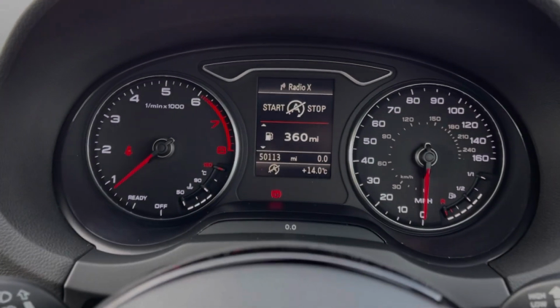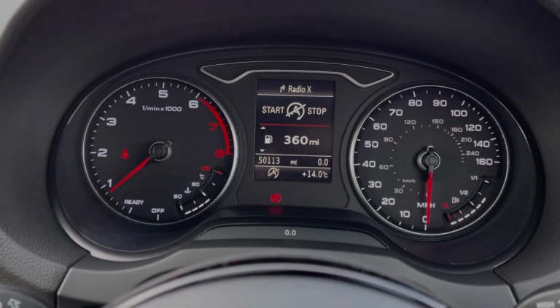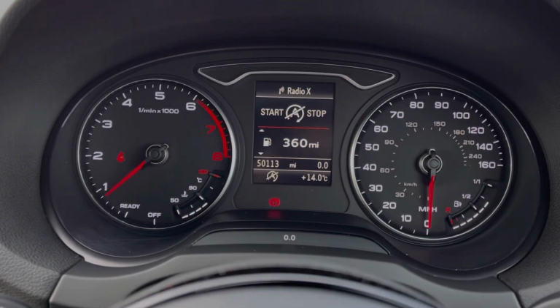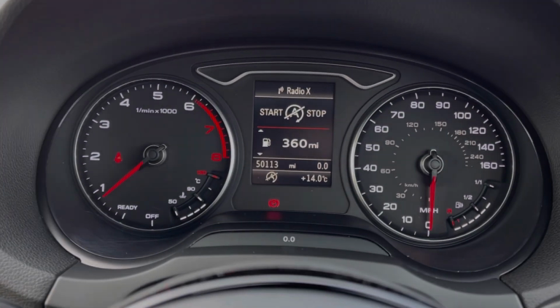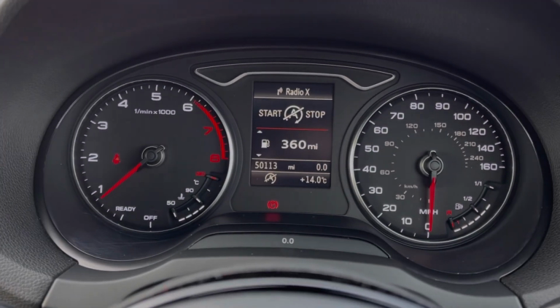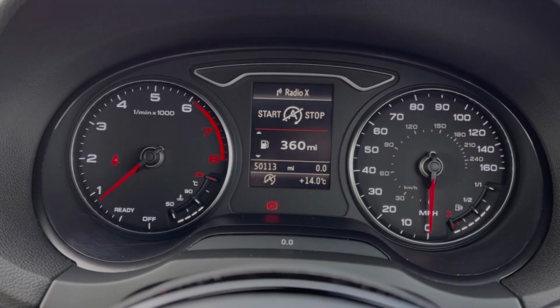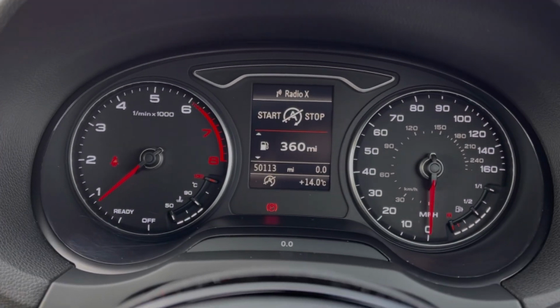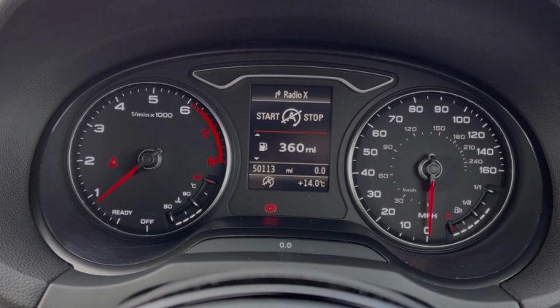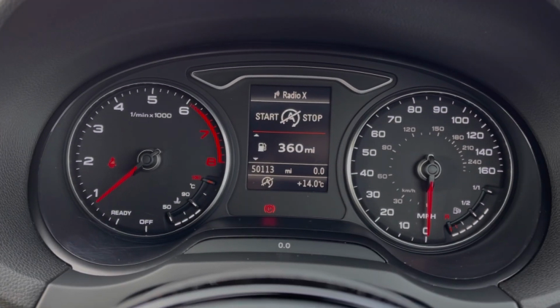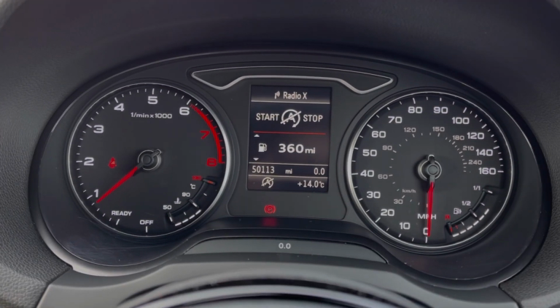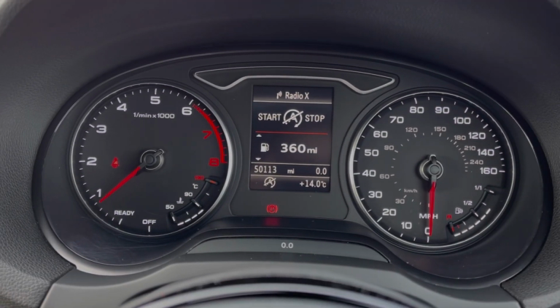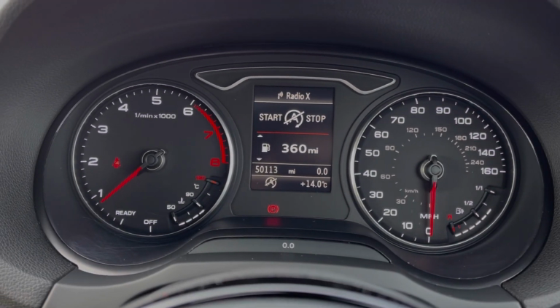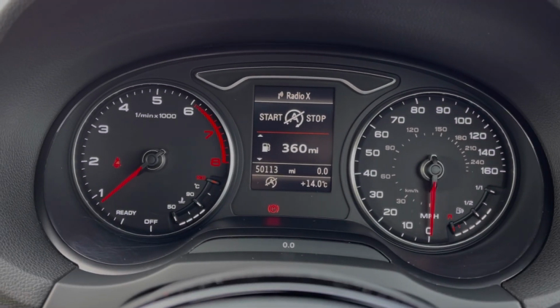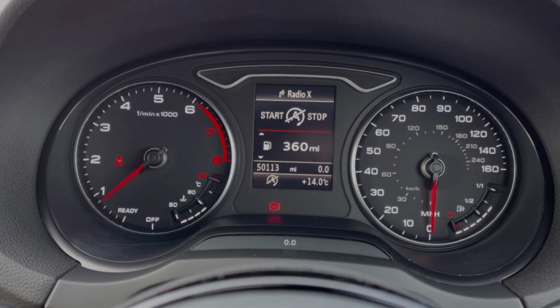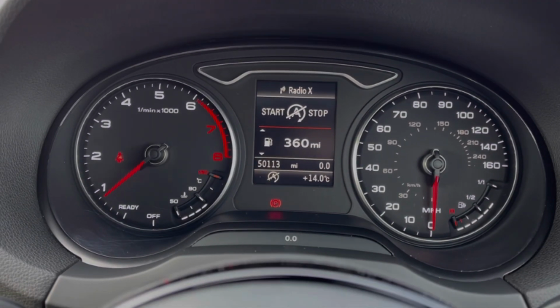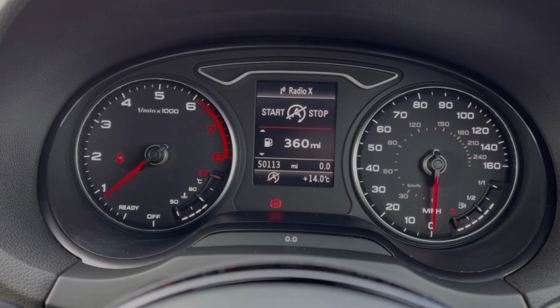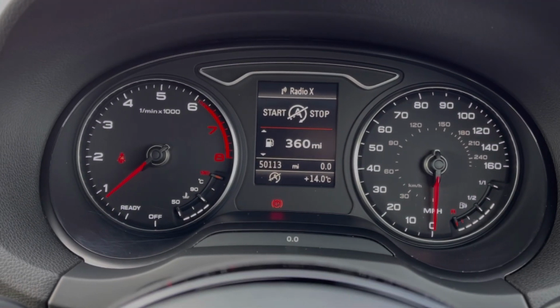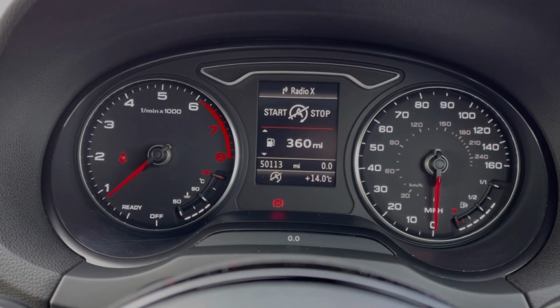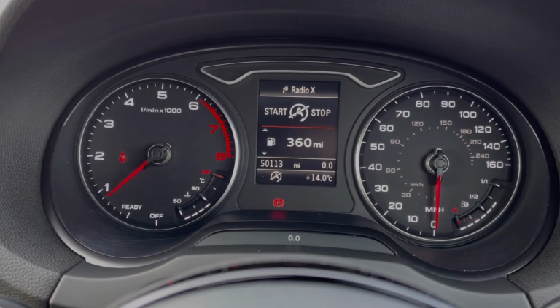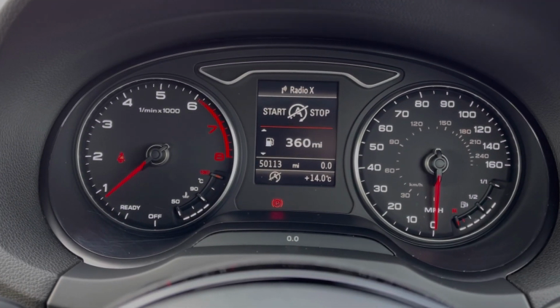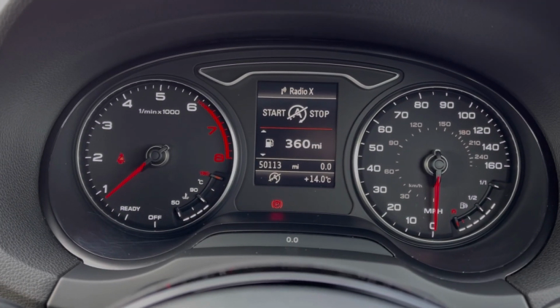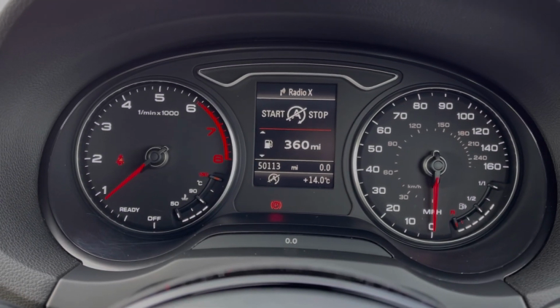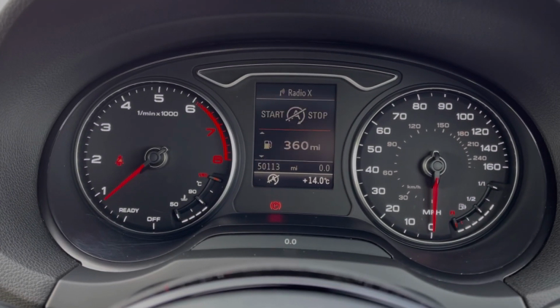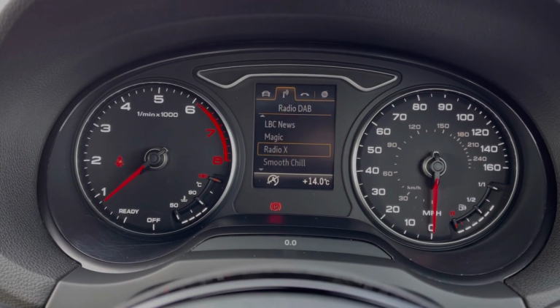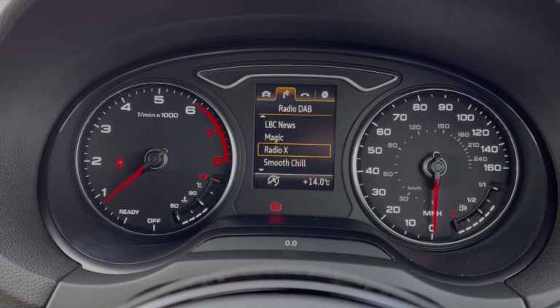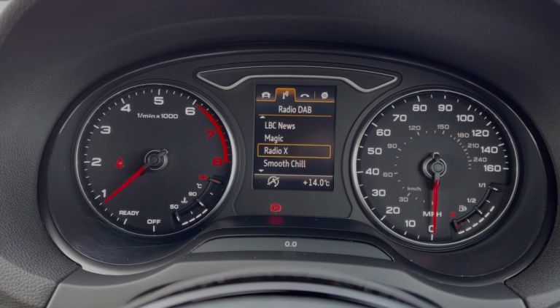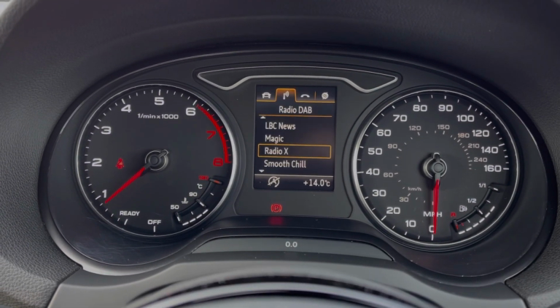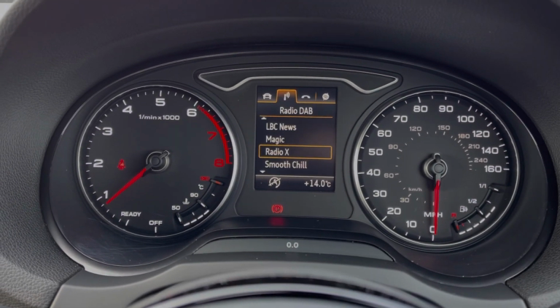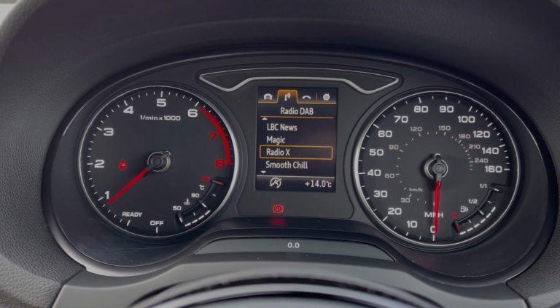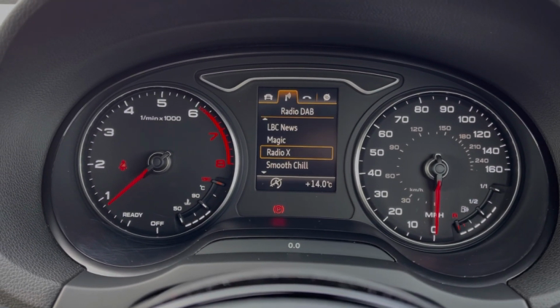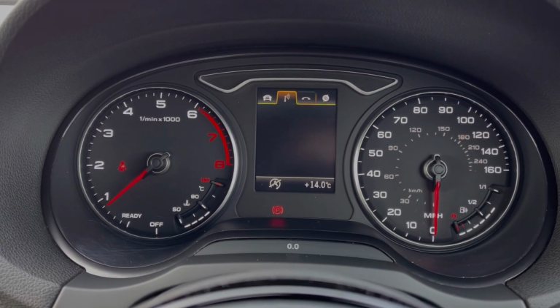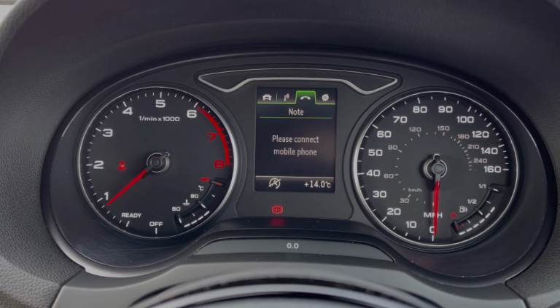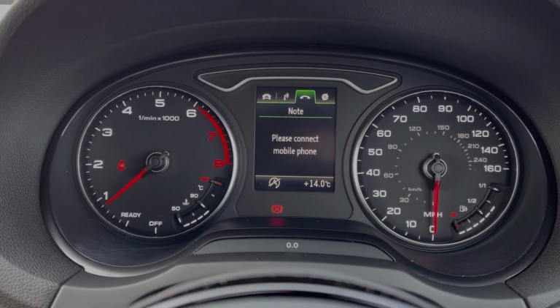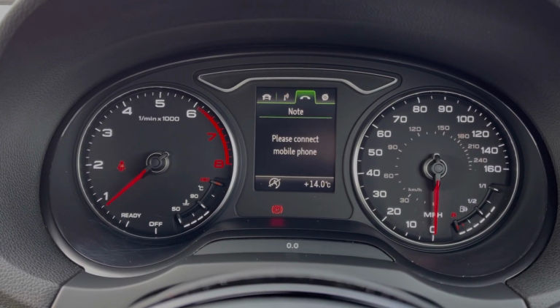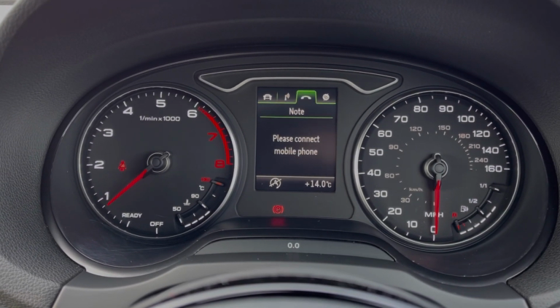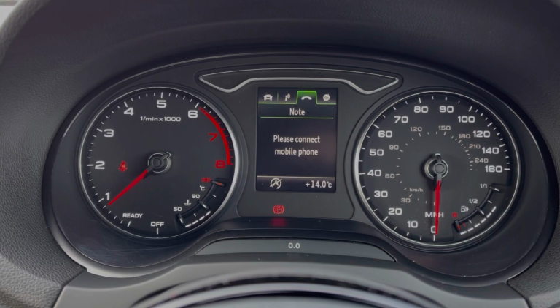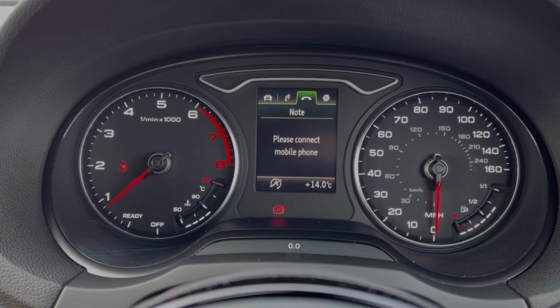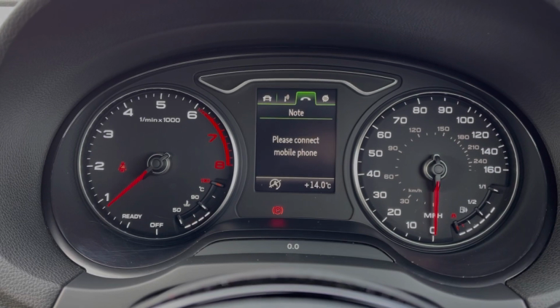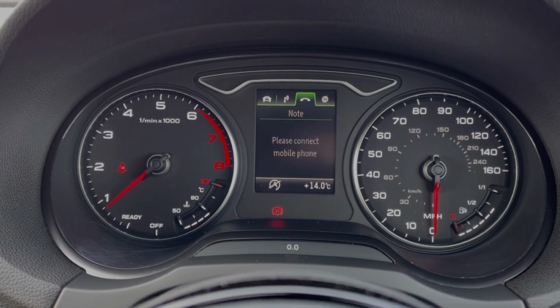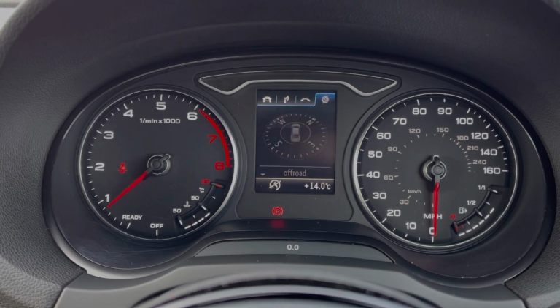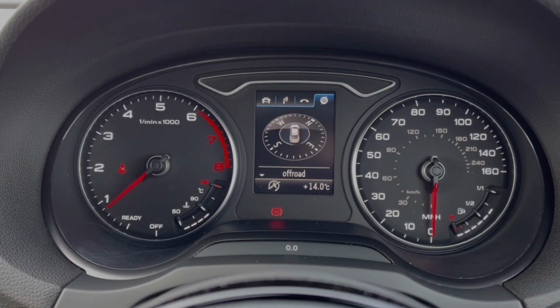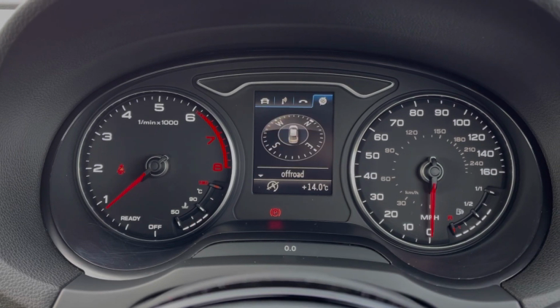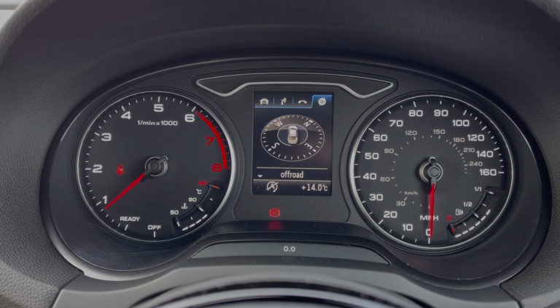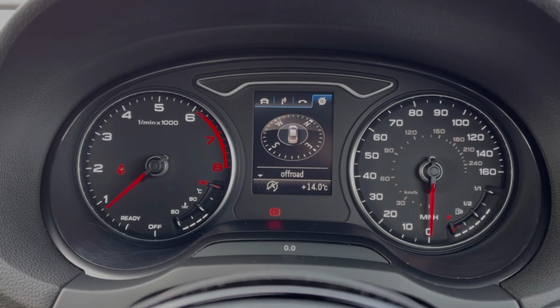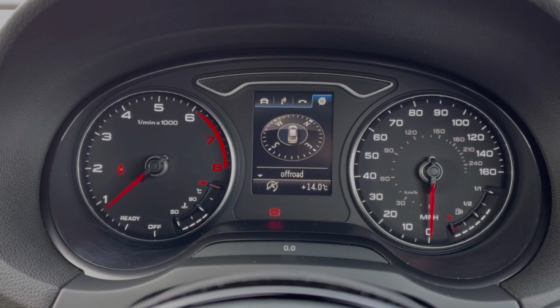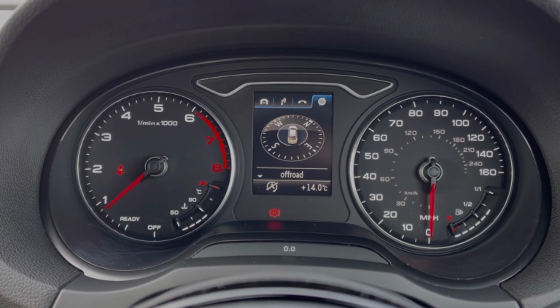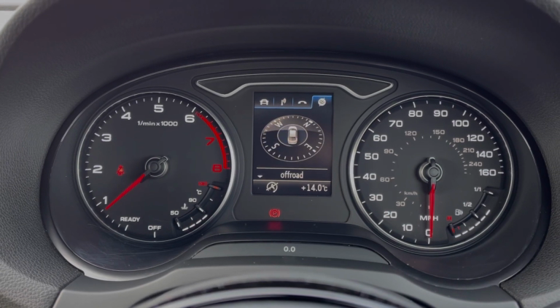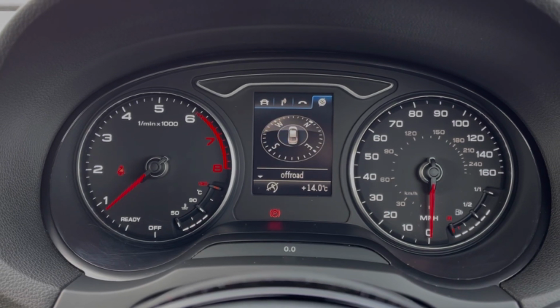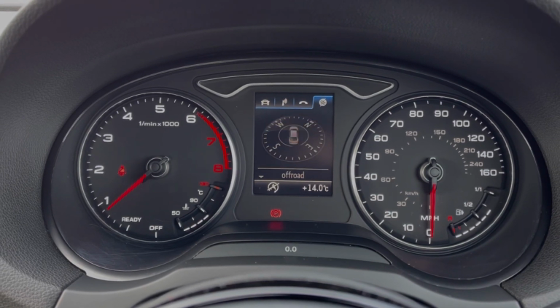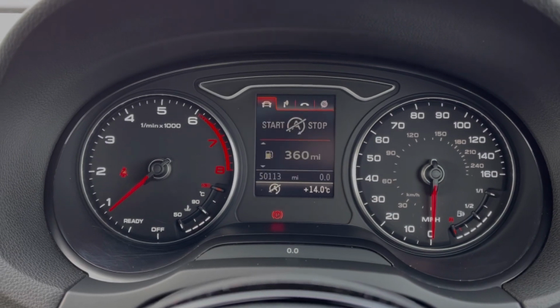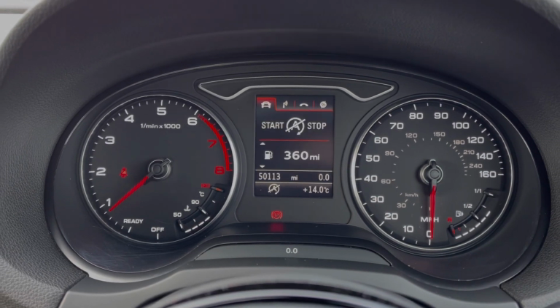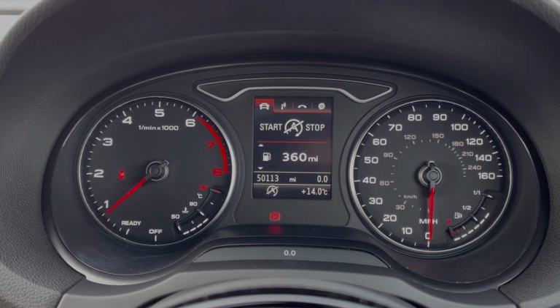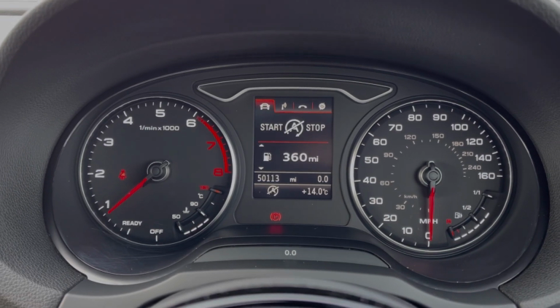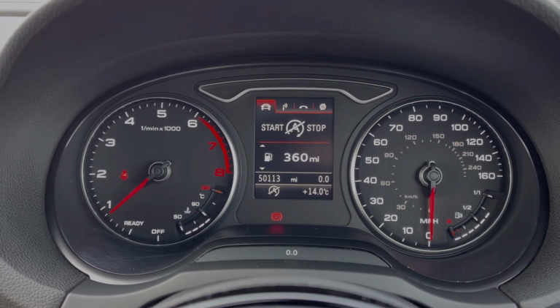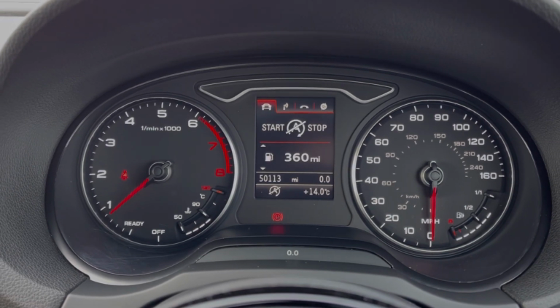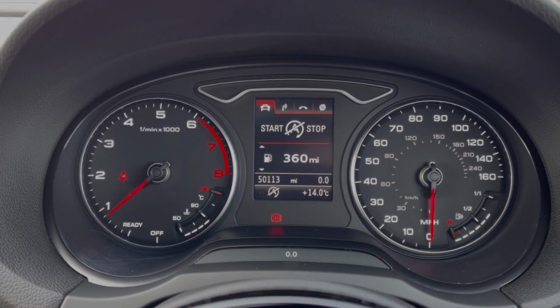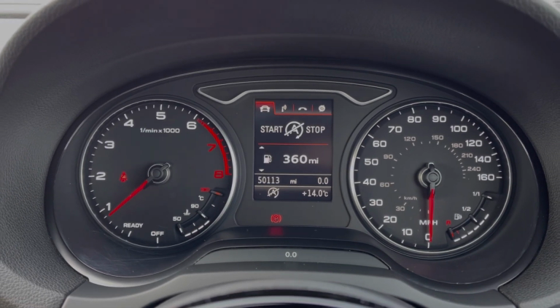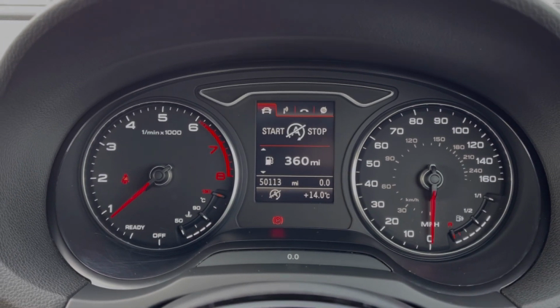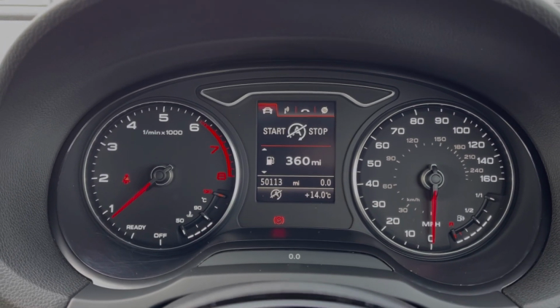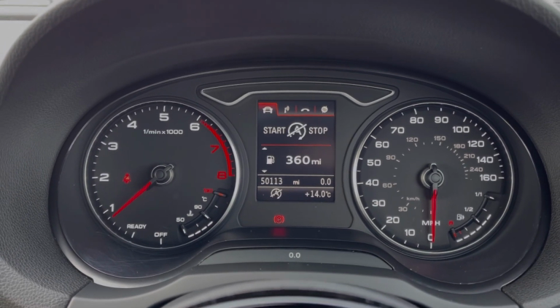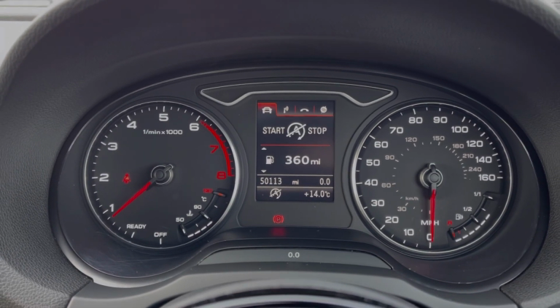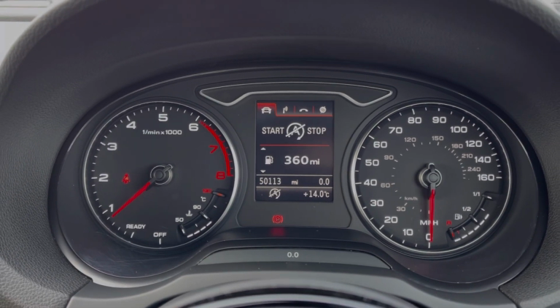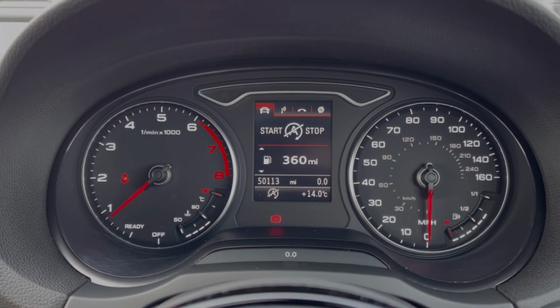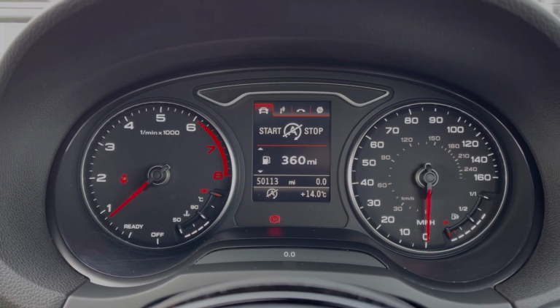Taking a look up at the dials, you can see you've got your exact mileage available on screen, along with access to all of your media features so you can make small adjustments on the go.